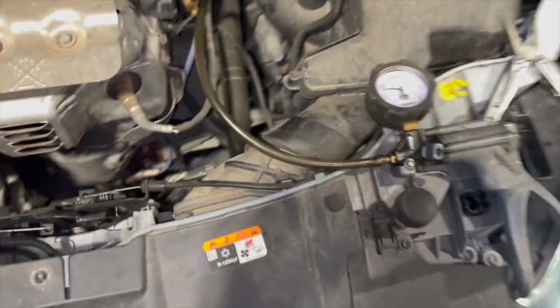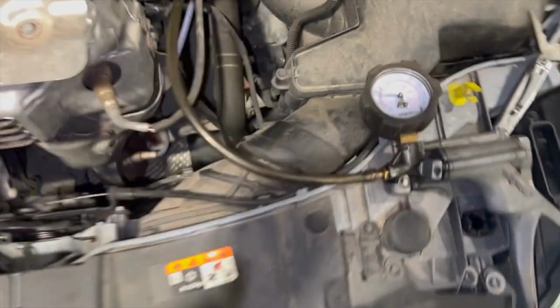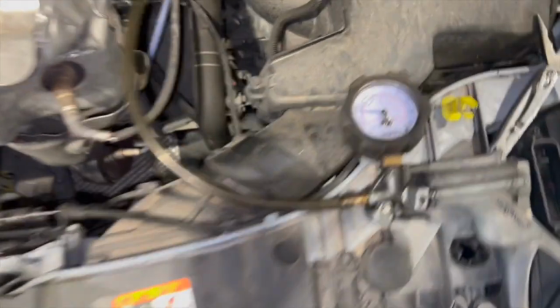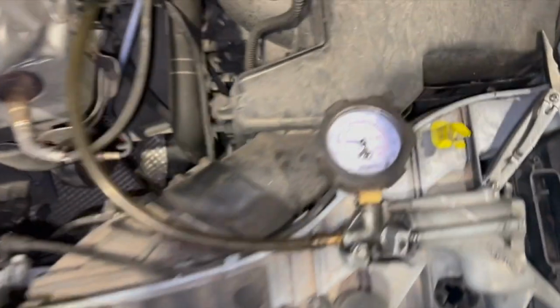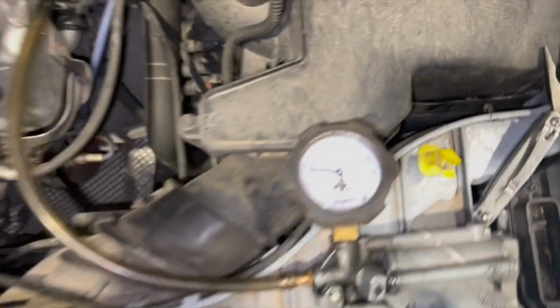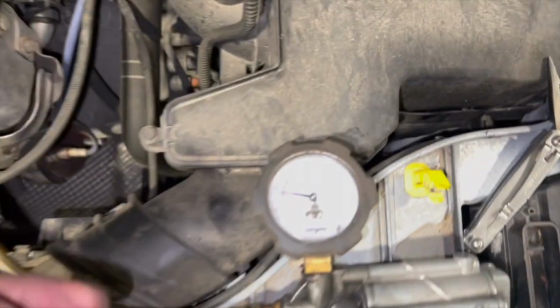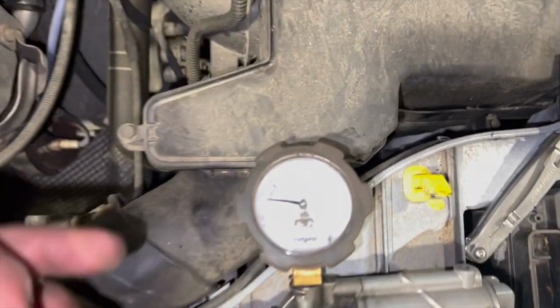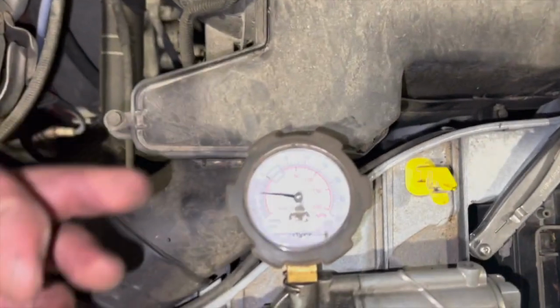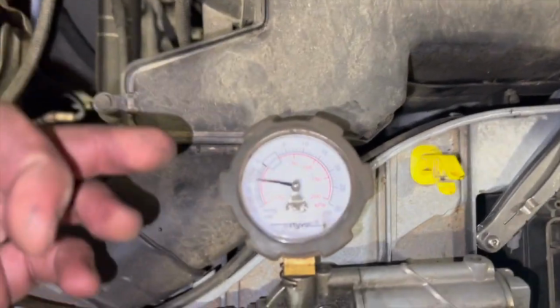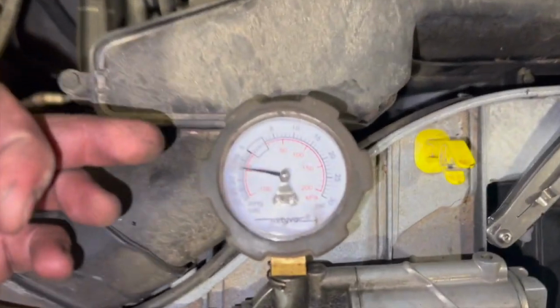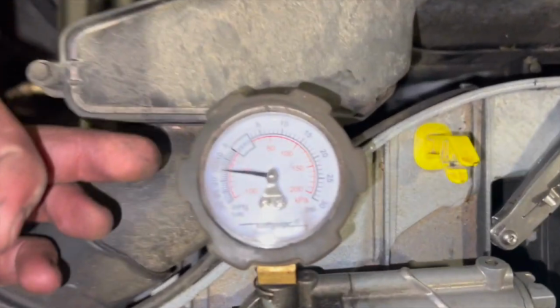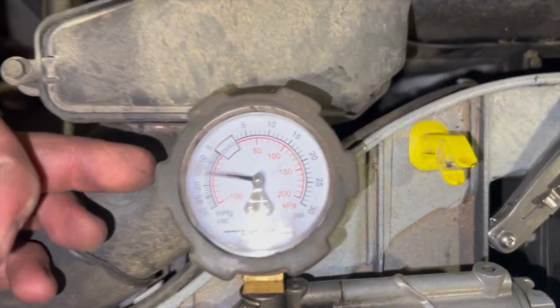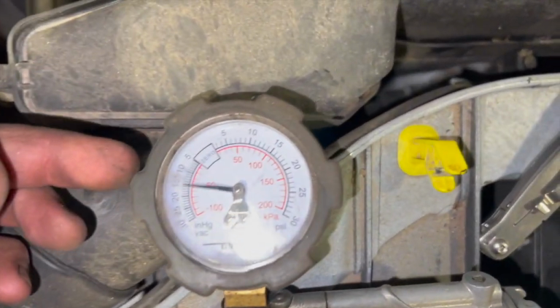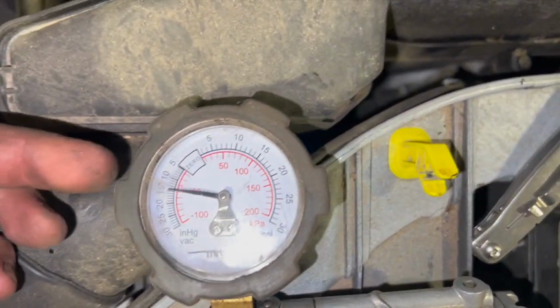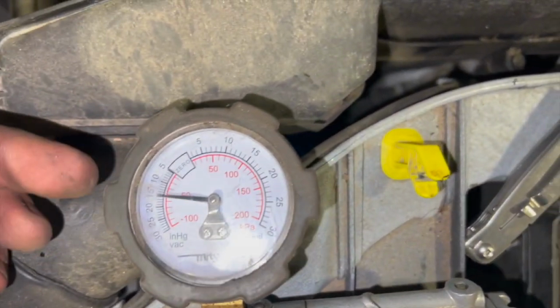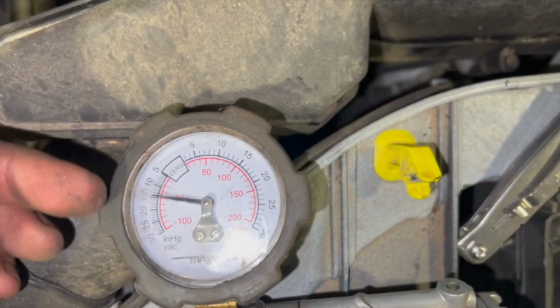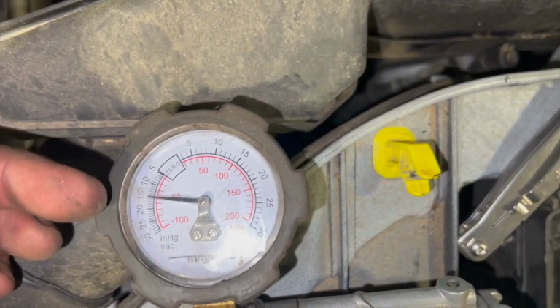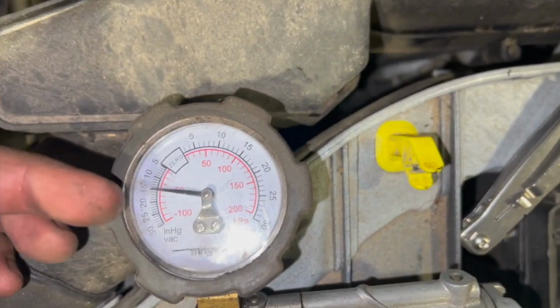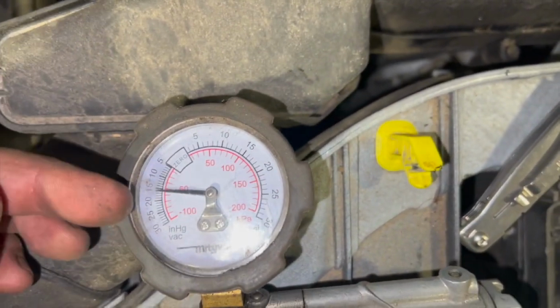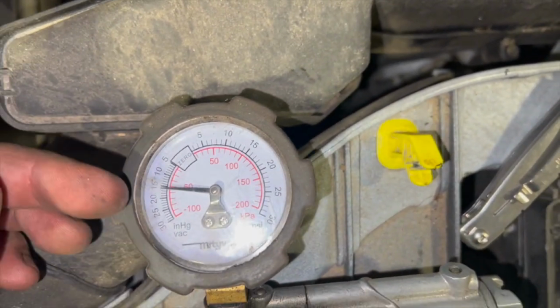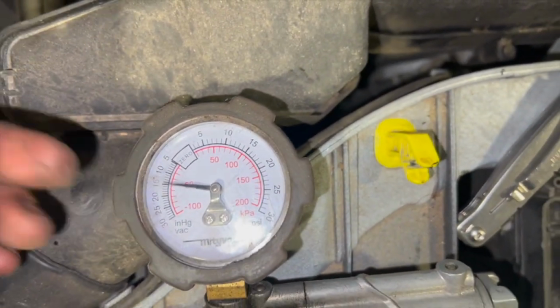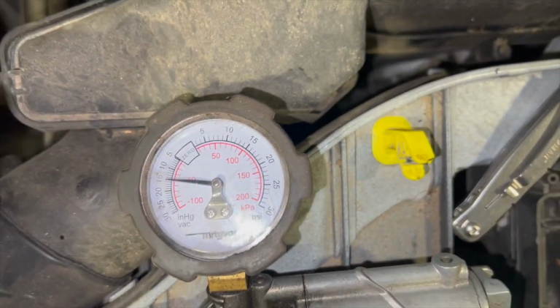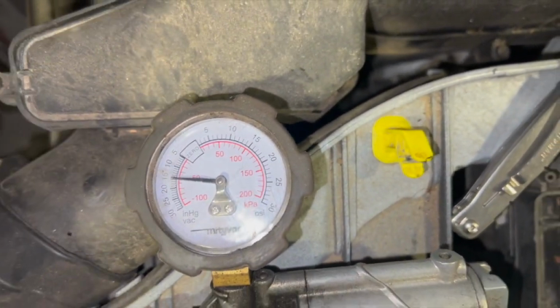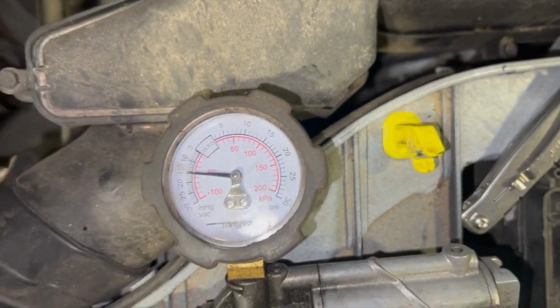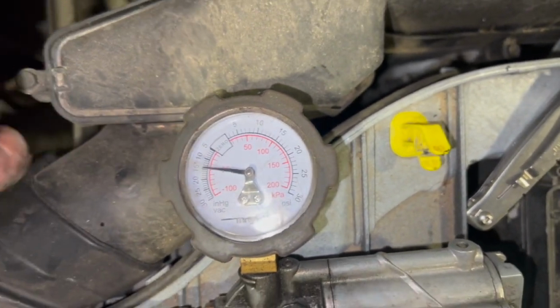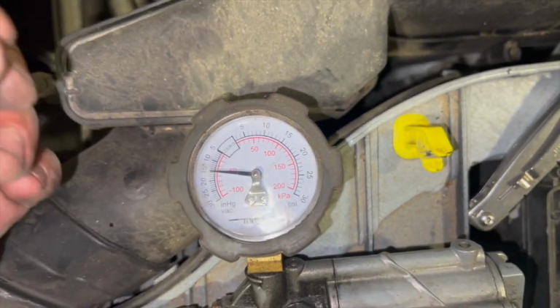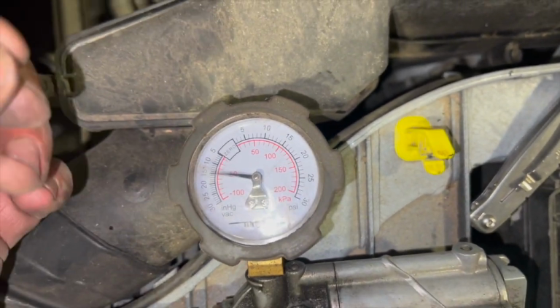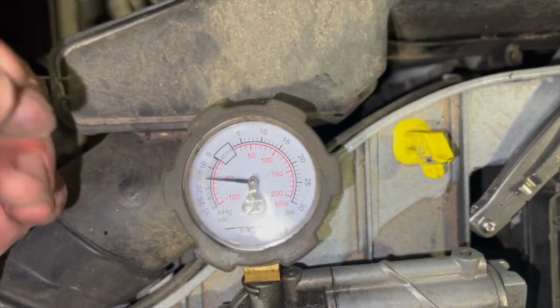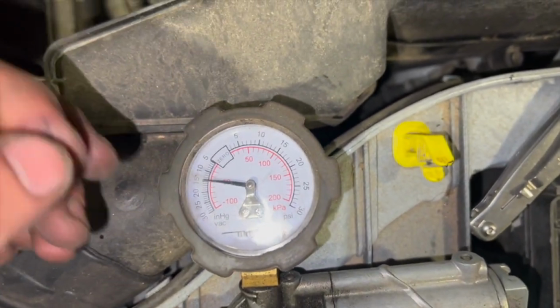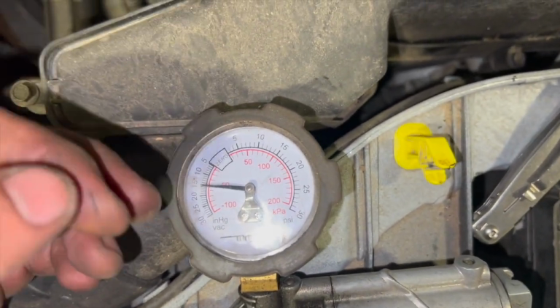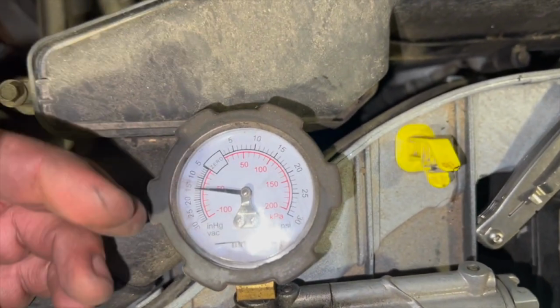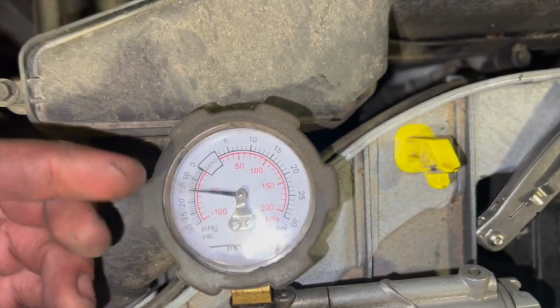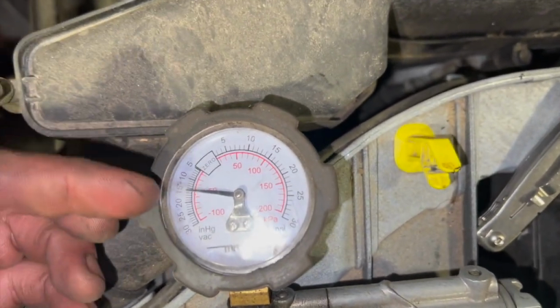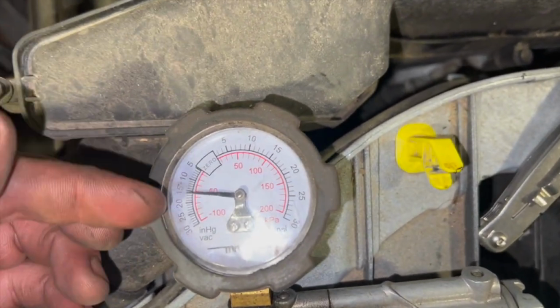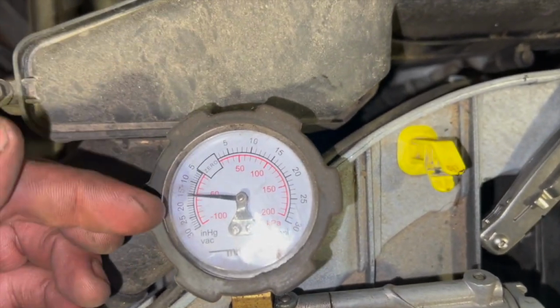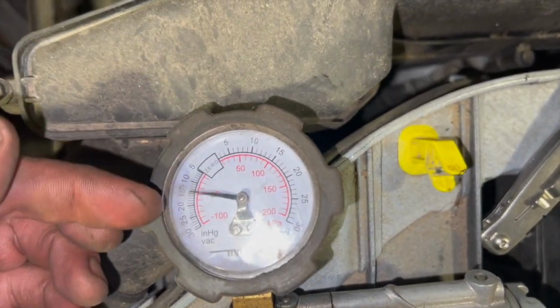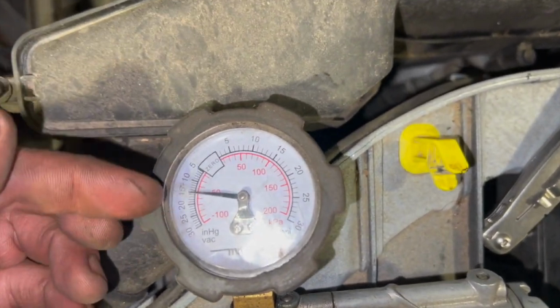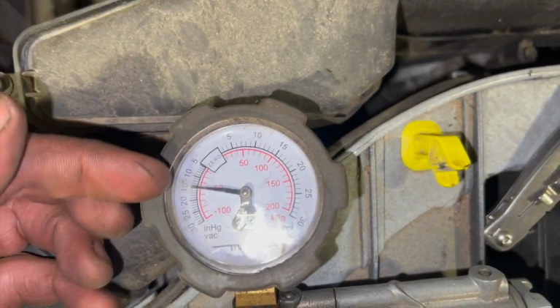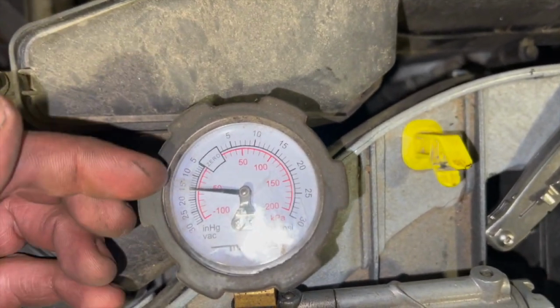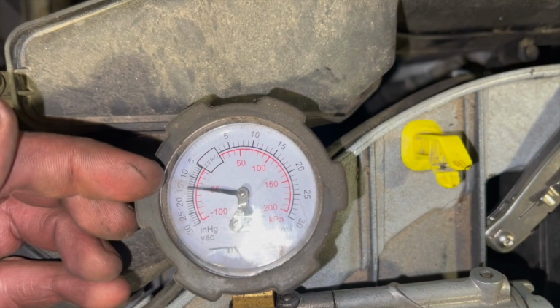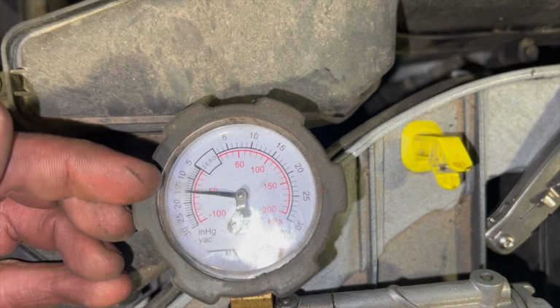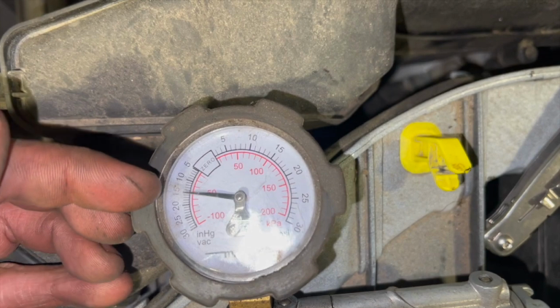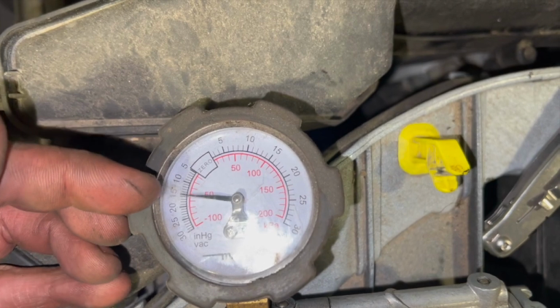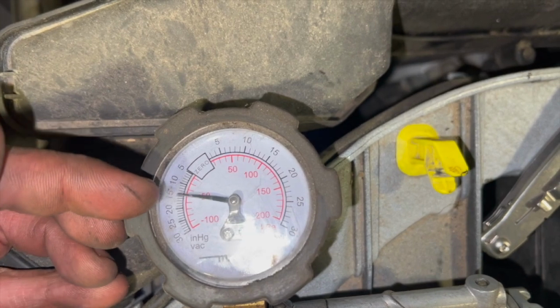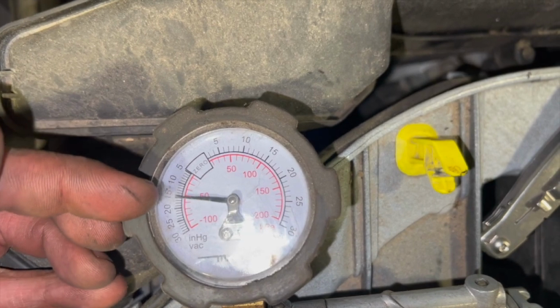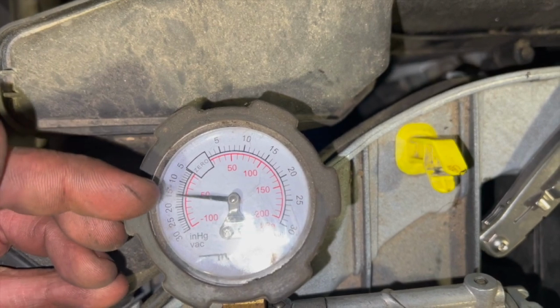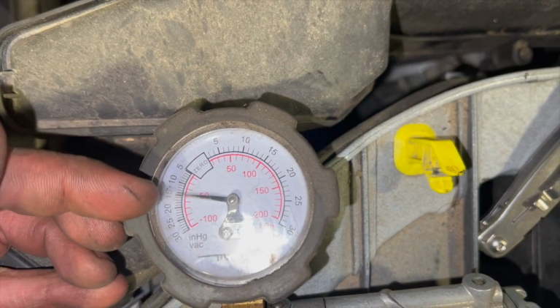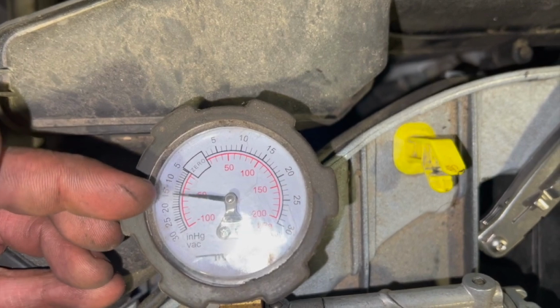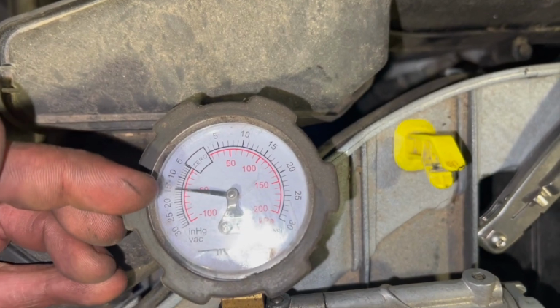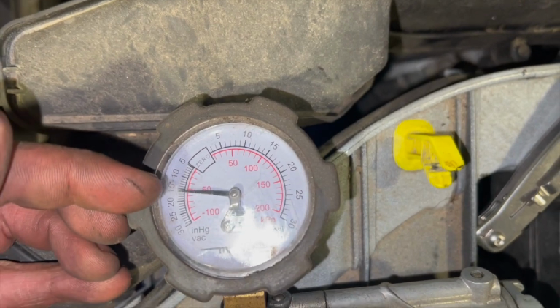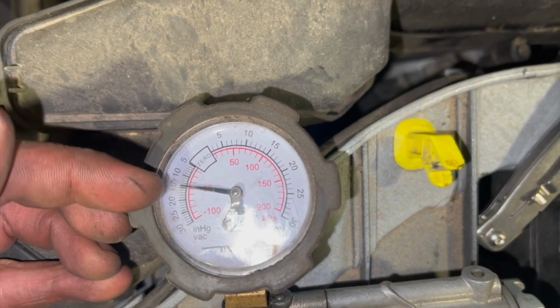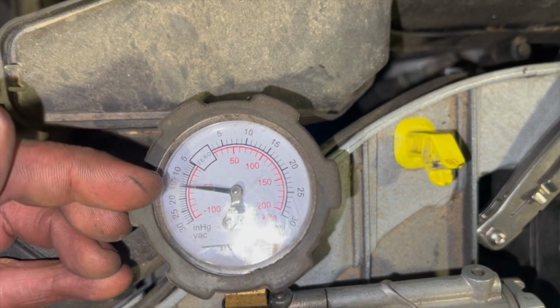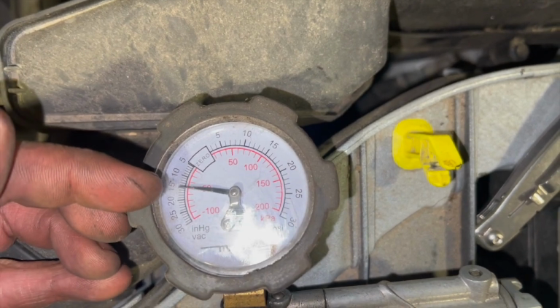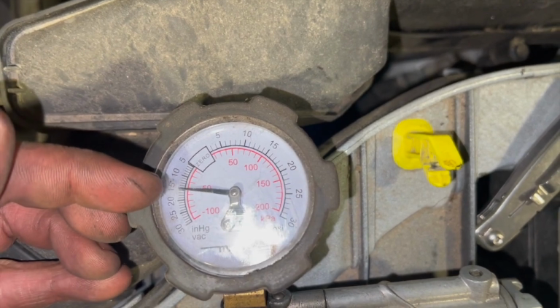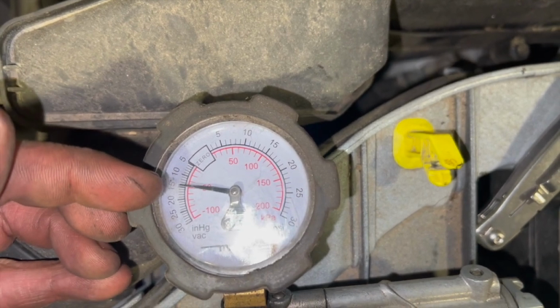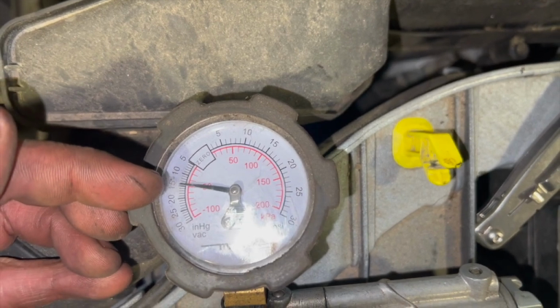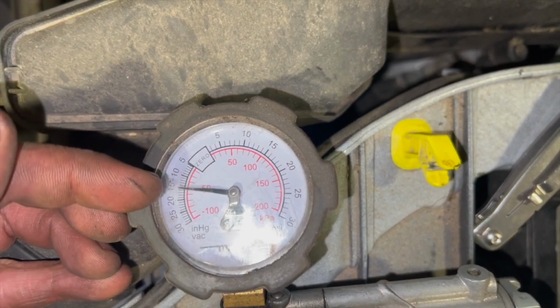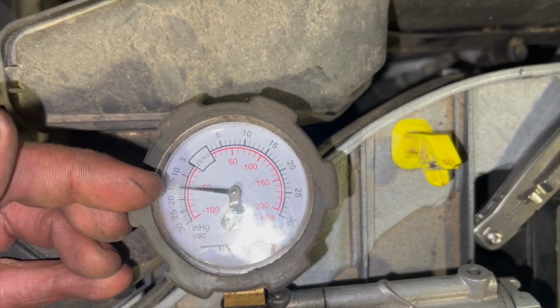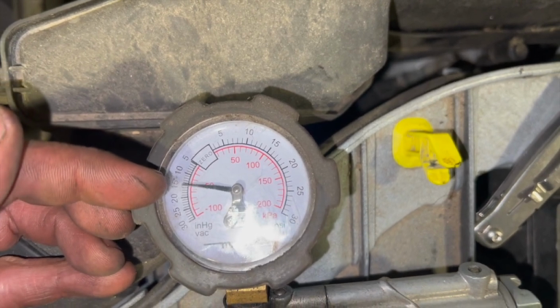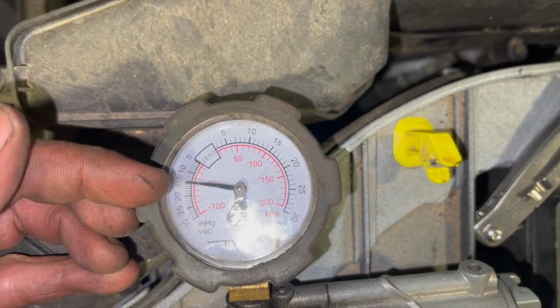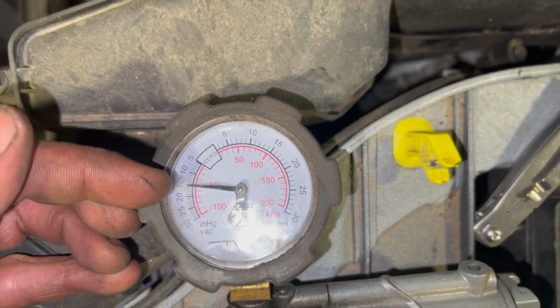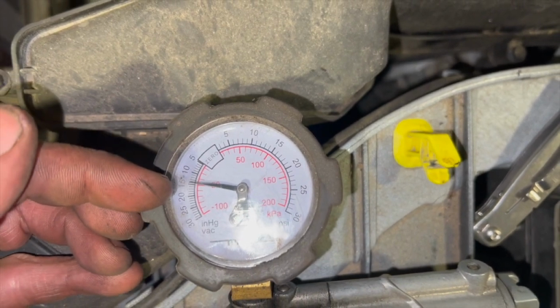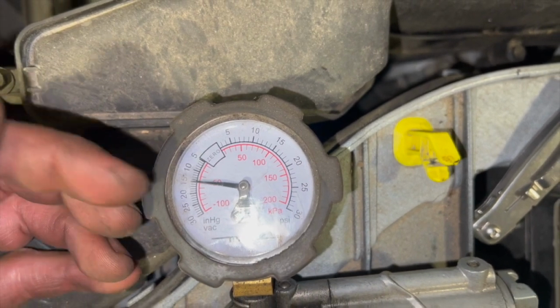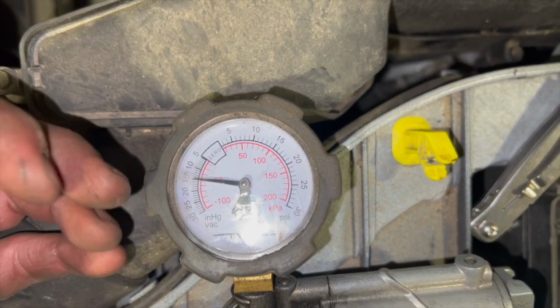If your valve is okay, you should be getting a good steady reading on the gauge.